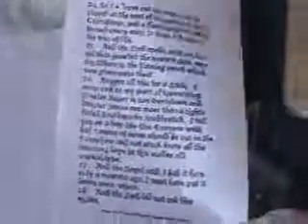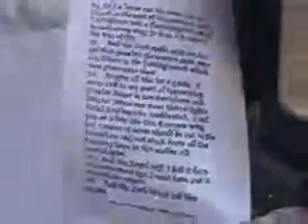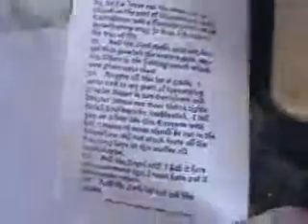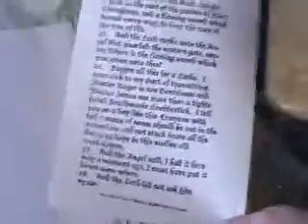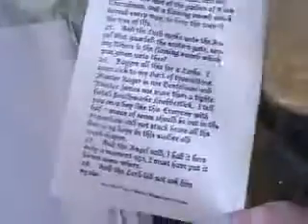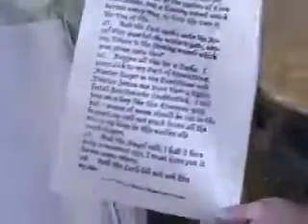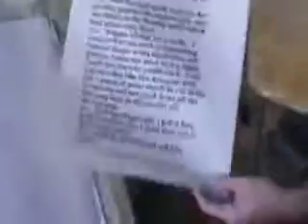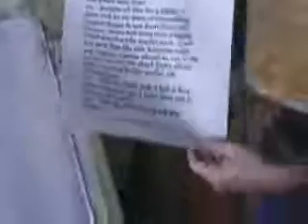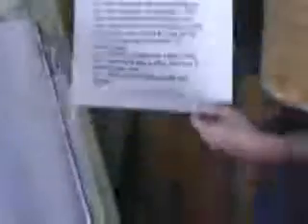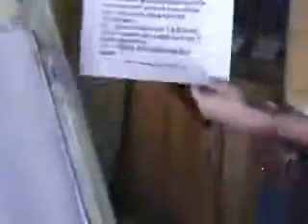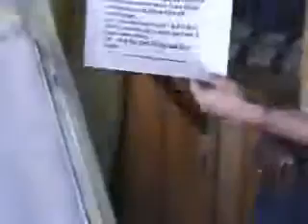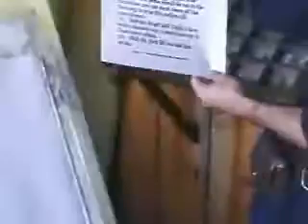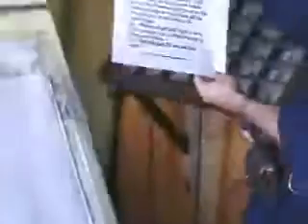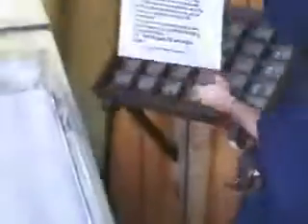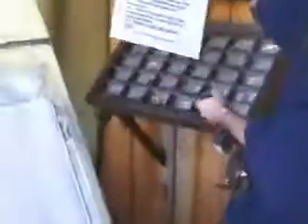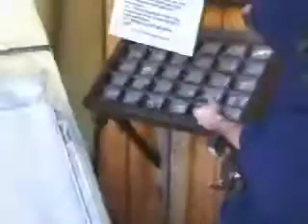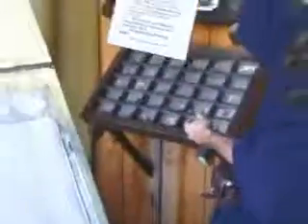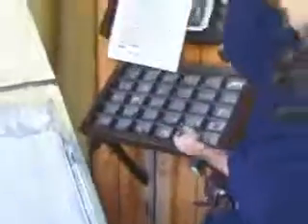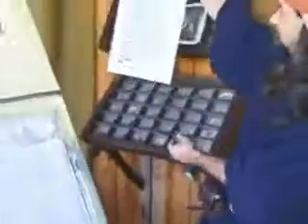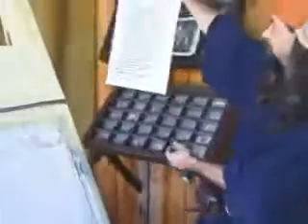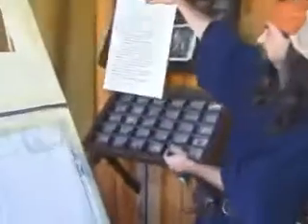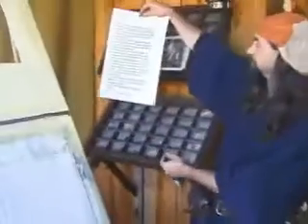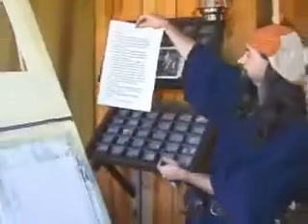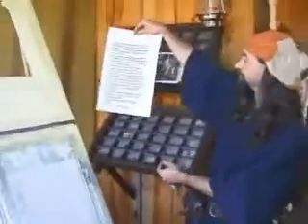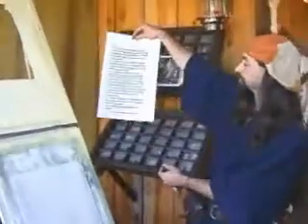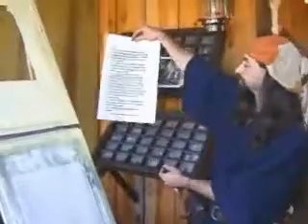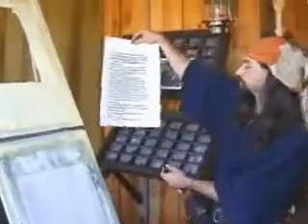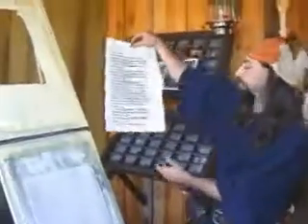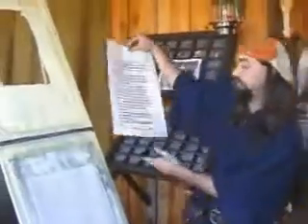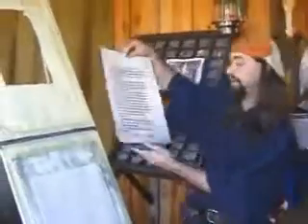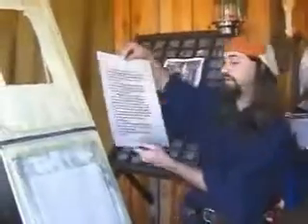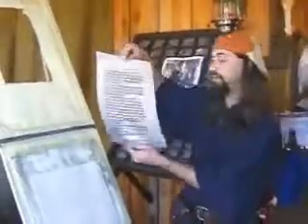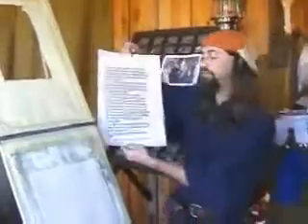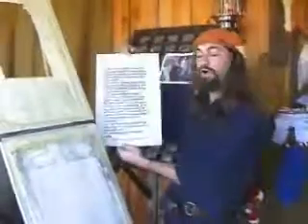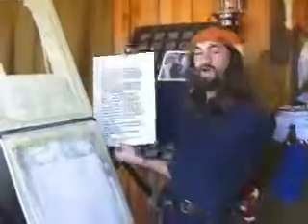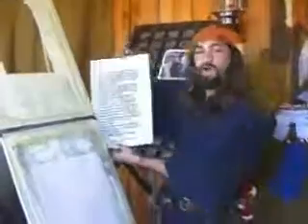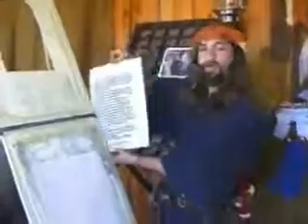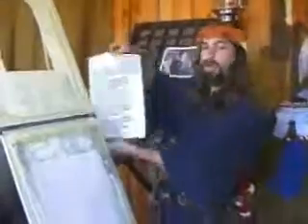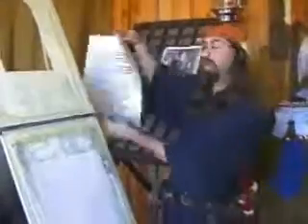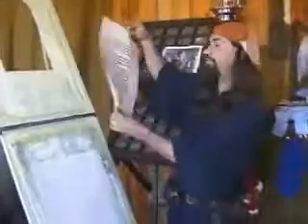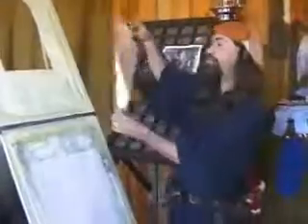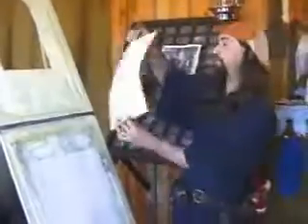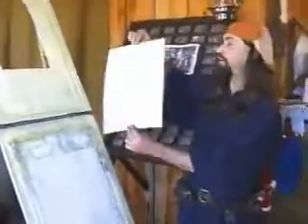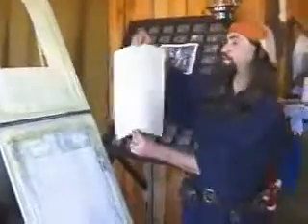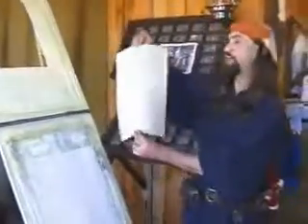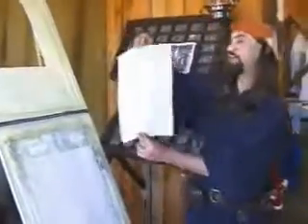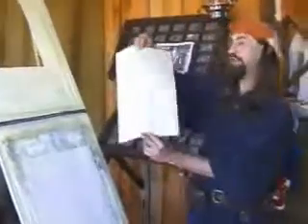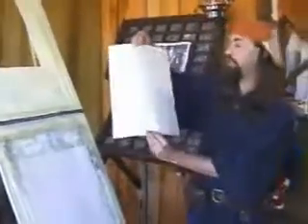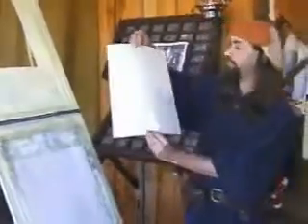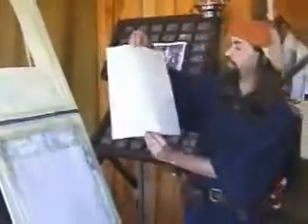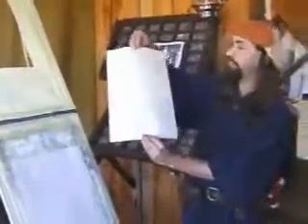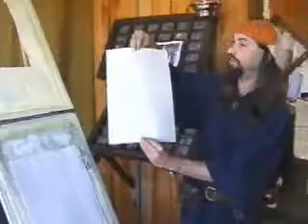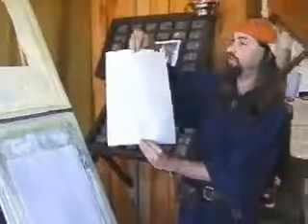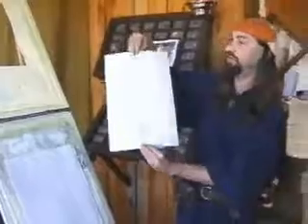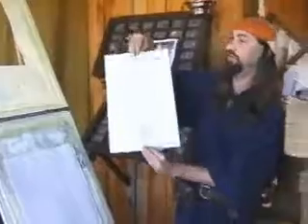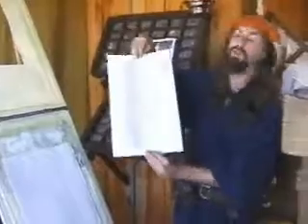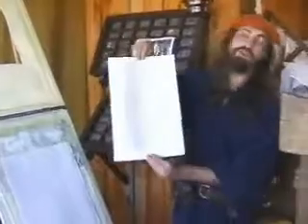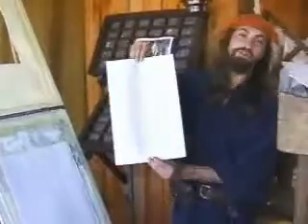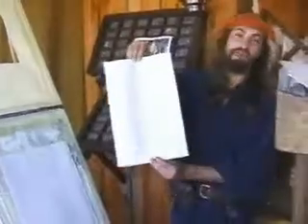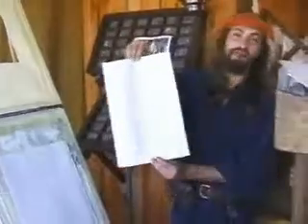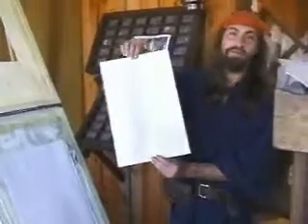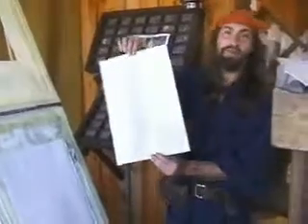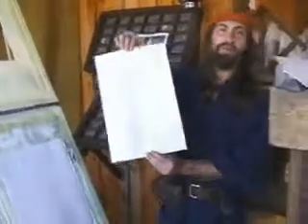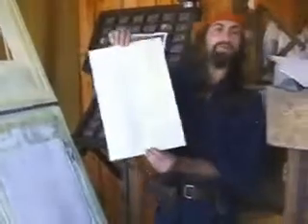This would later be hung up to dry. When the ink was dry, you could flip it over and print on the other side of the paper.